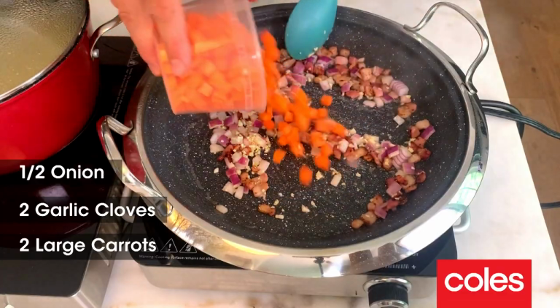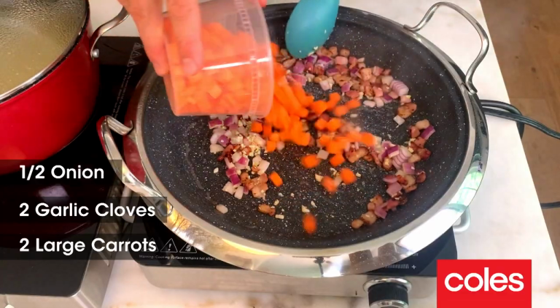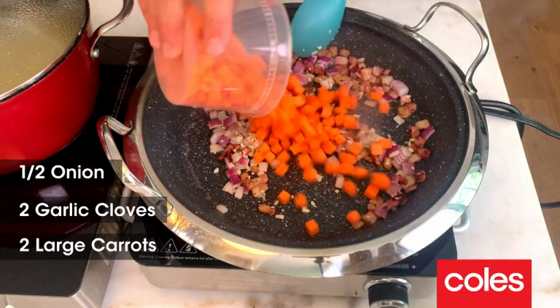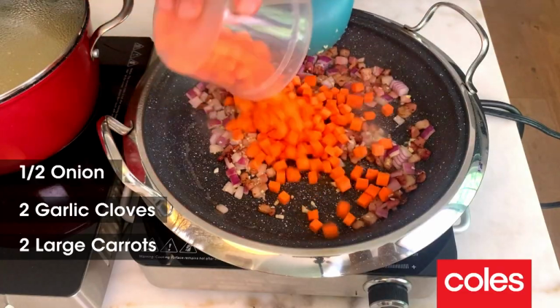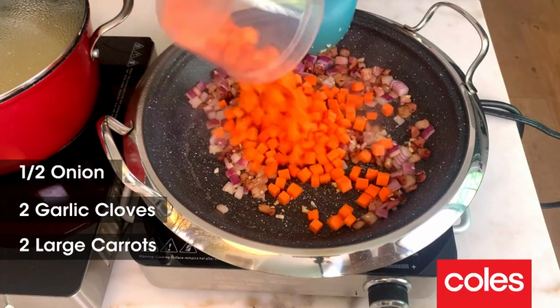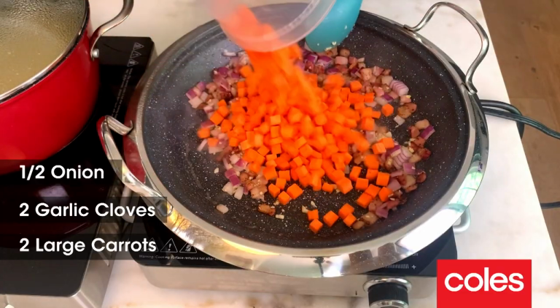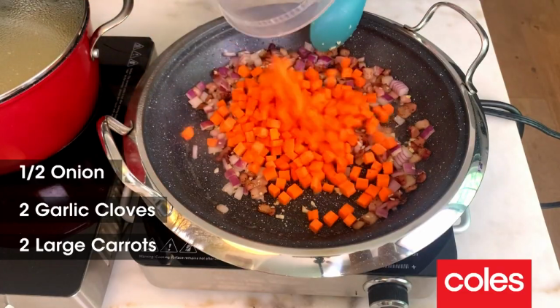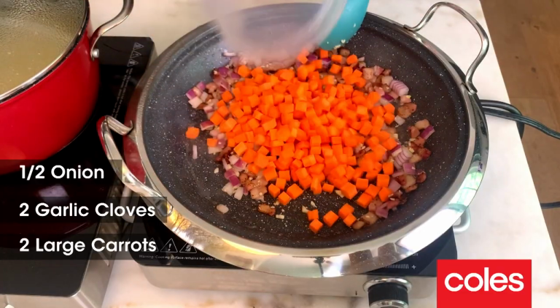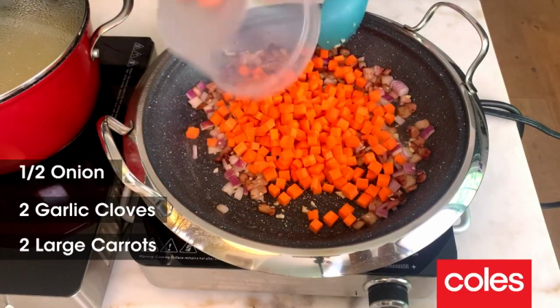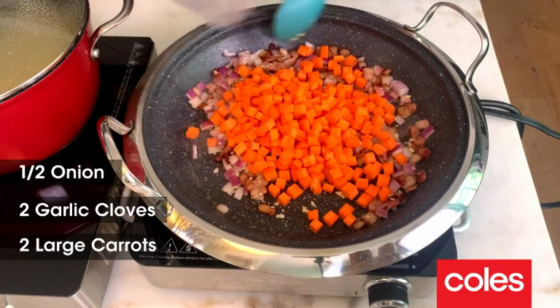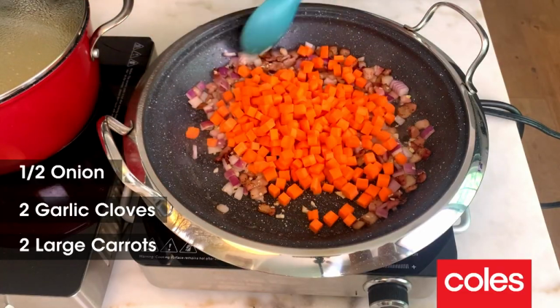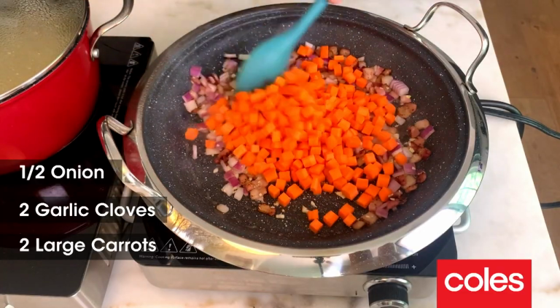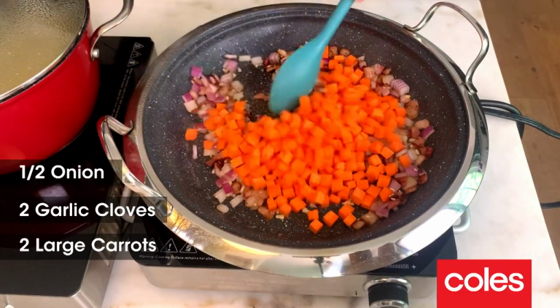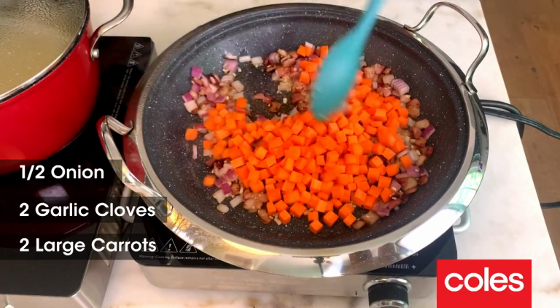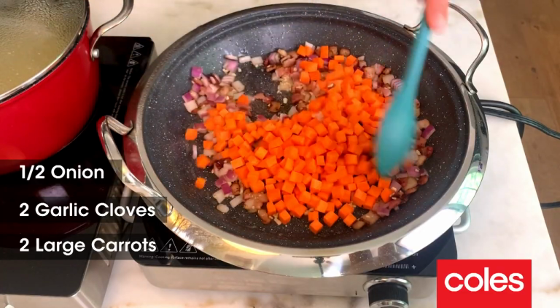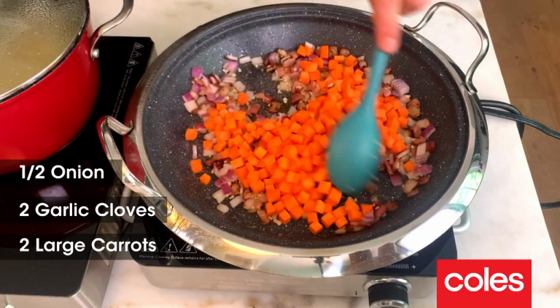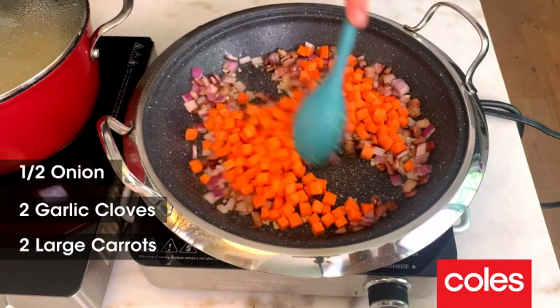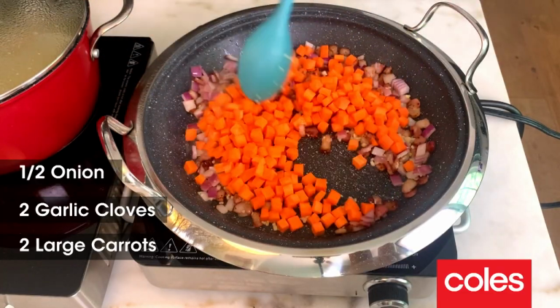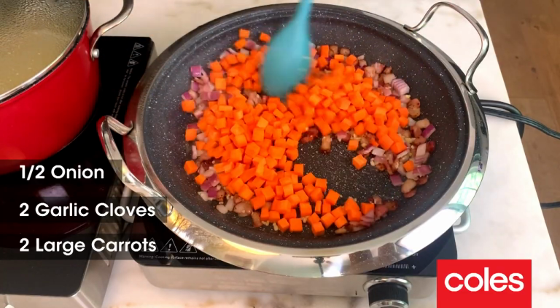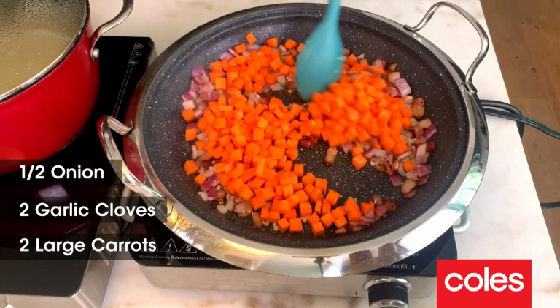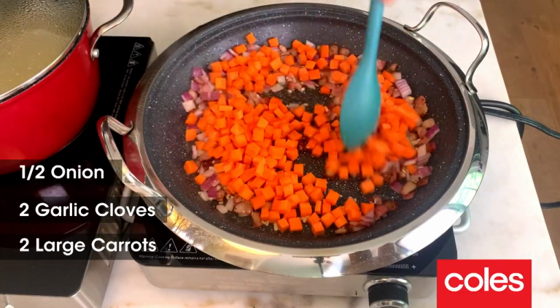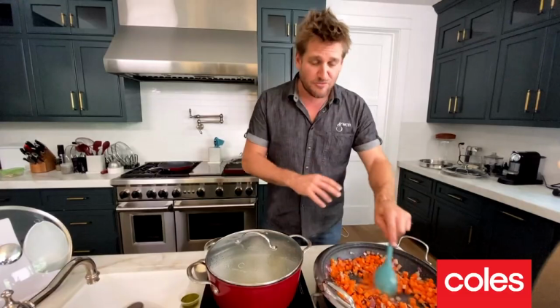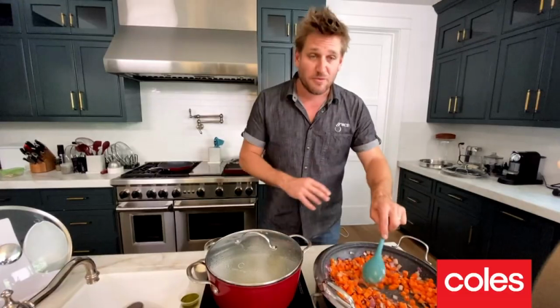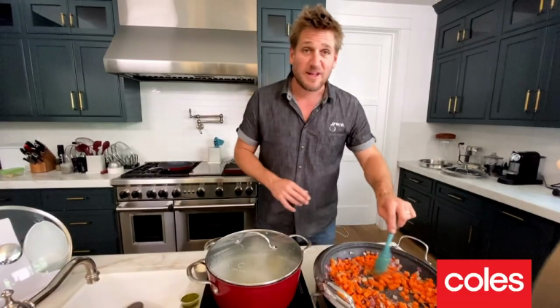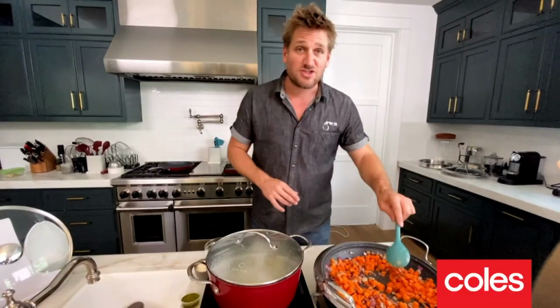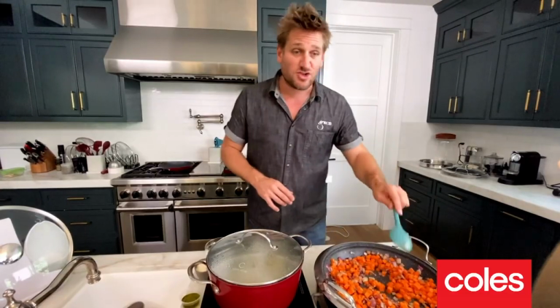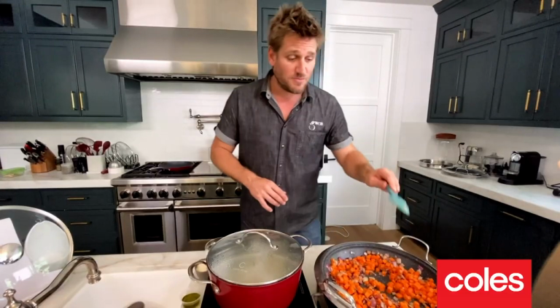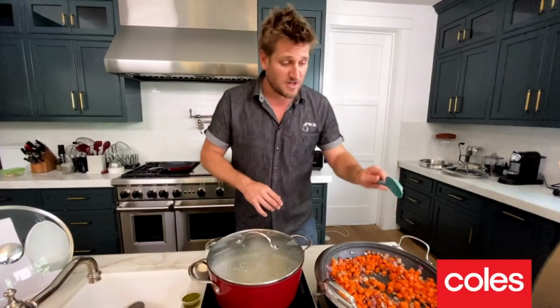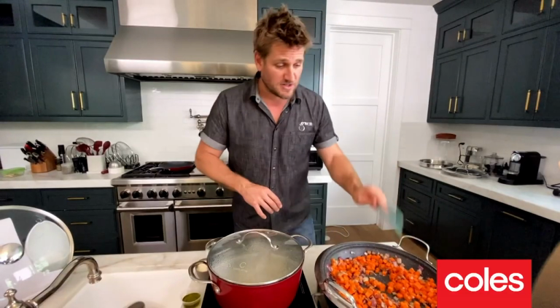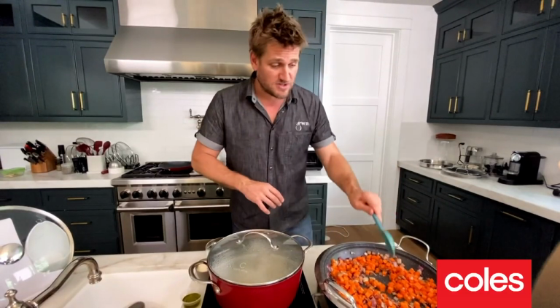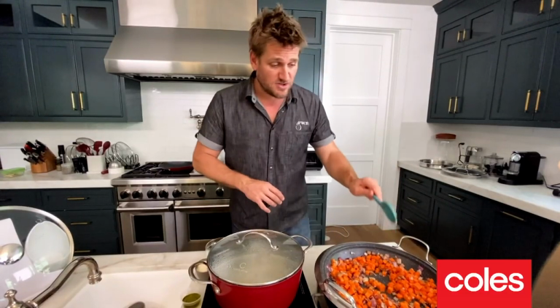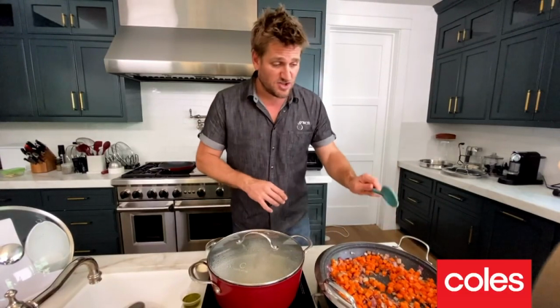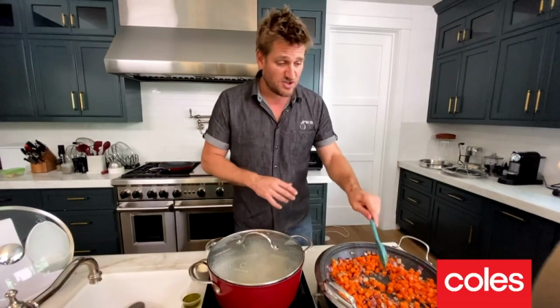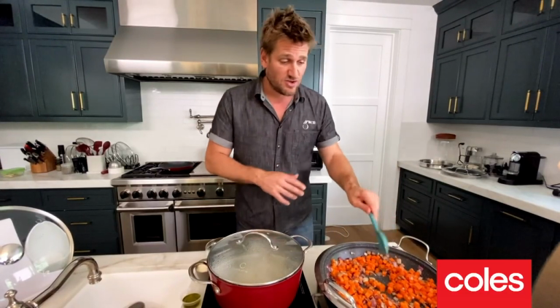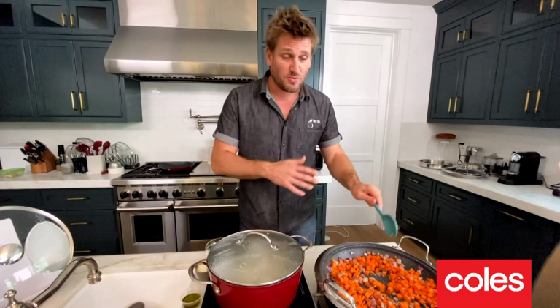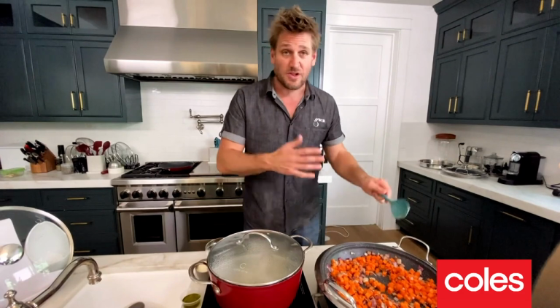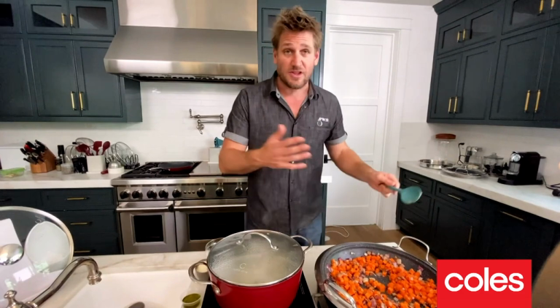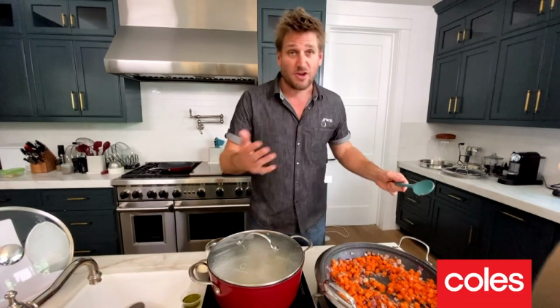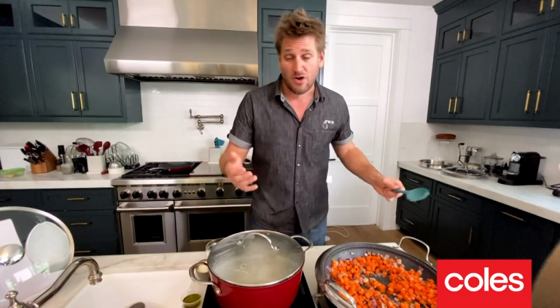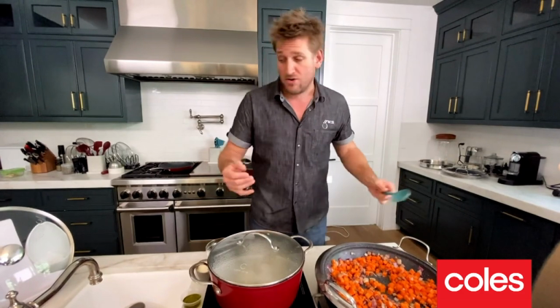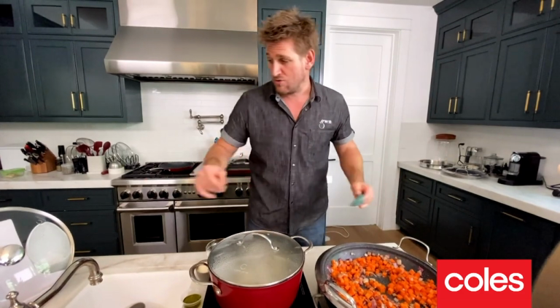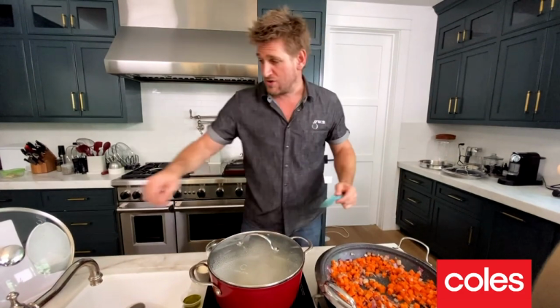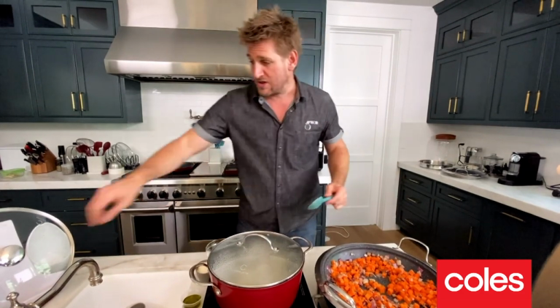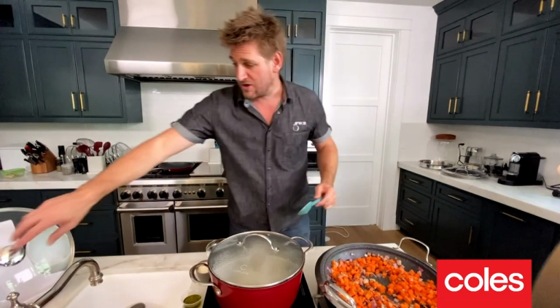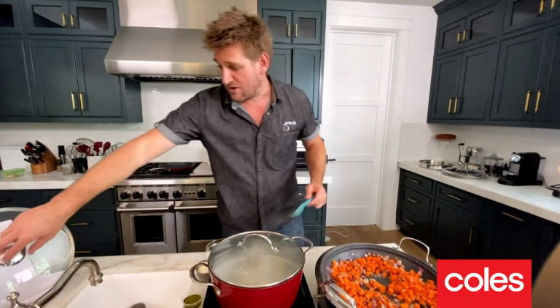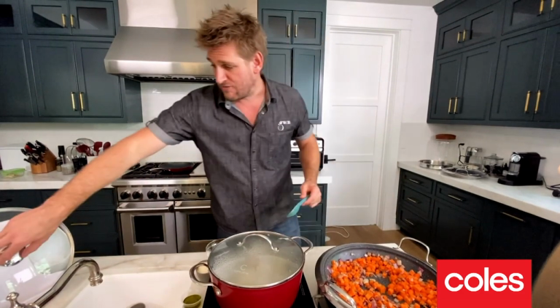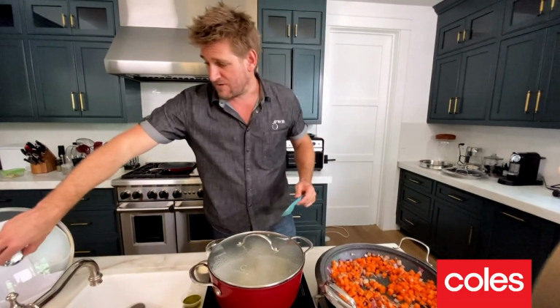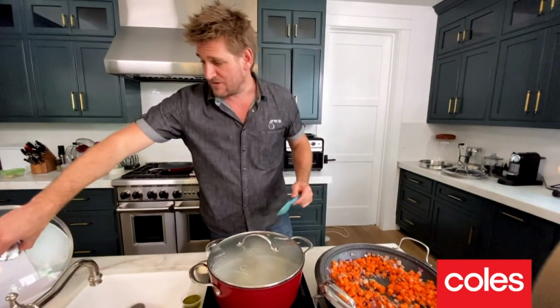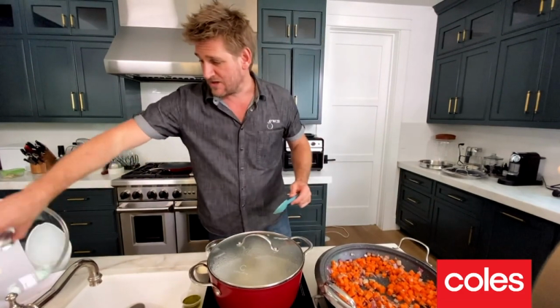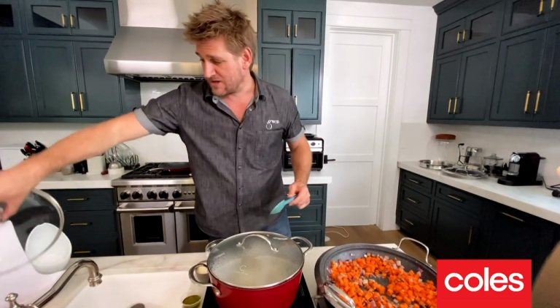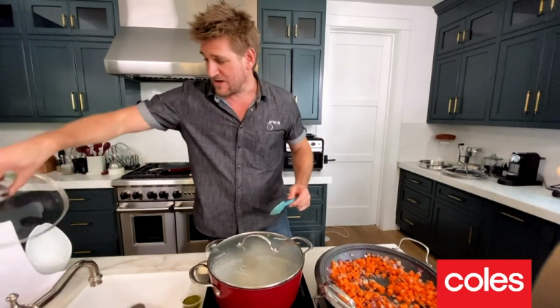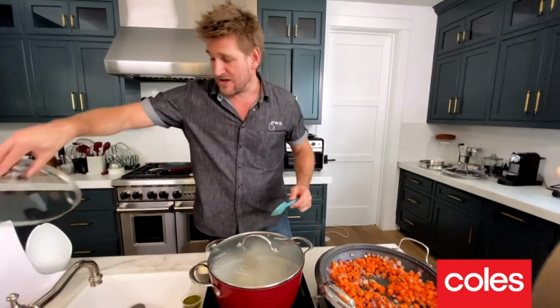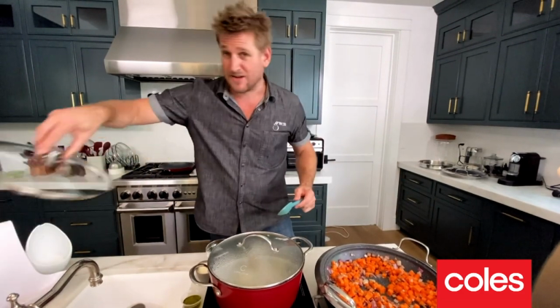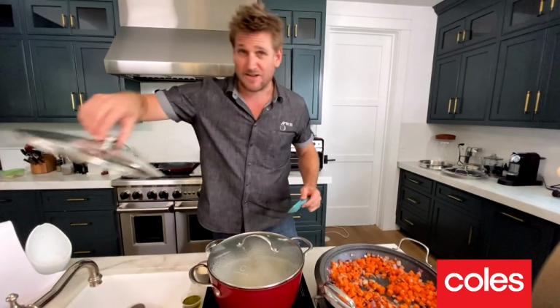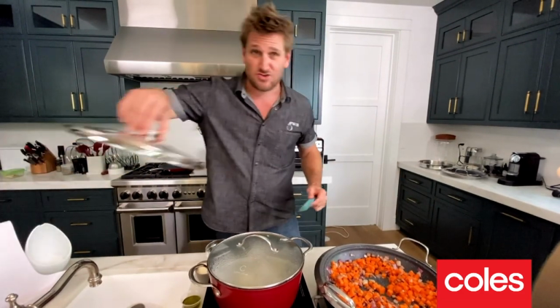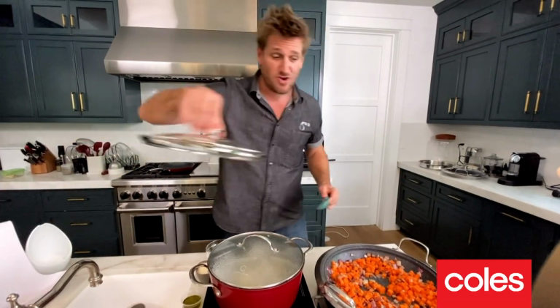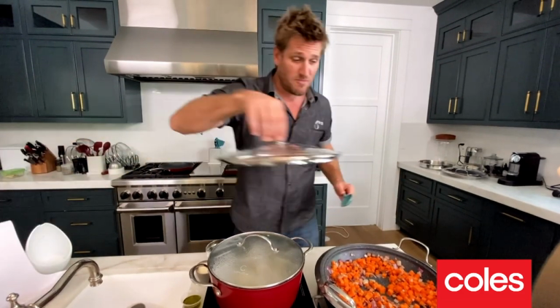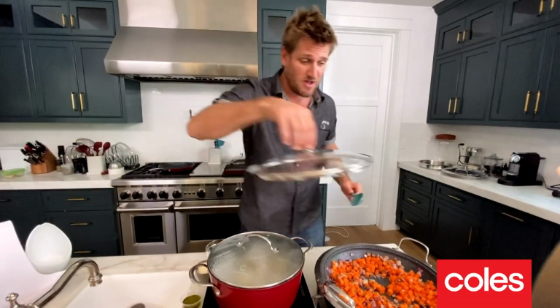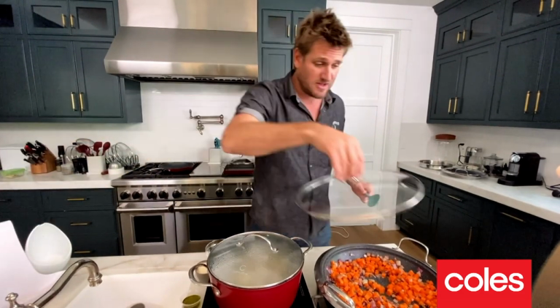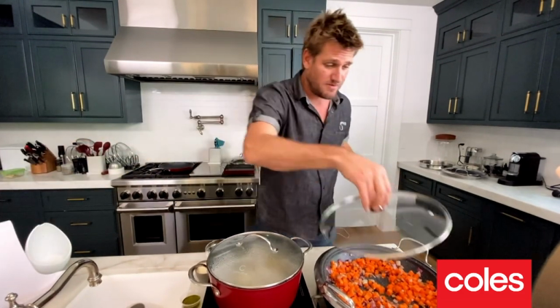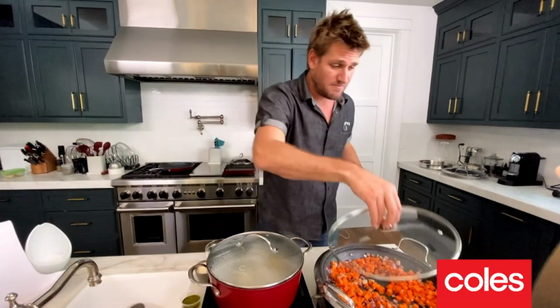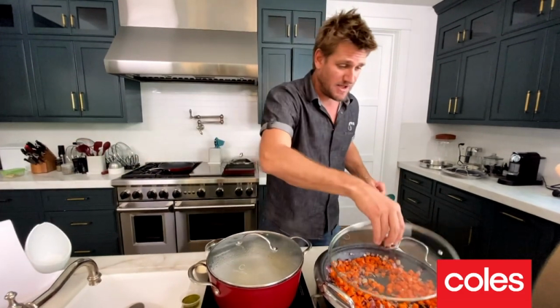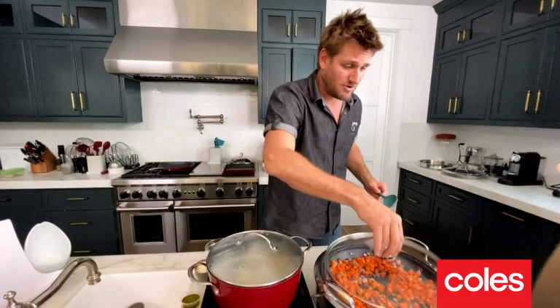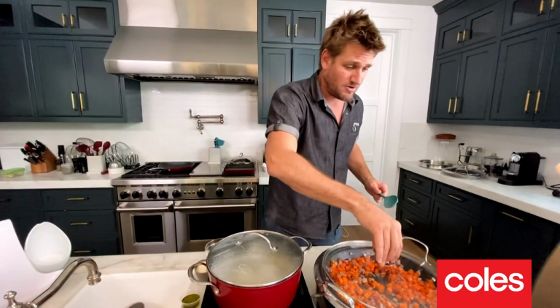Carrots go in next. That's going to go for about two minutes. You can do it with the lid on or the lid off. I'm going to go ahead and drop my lid back on.